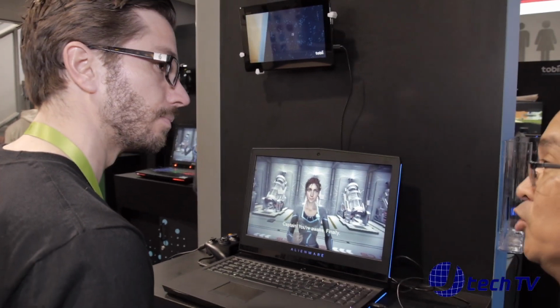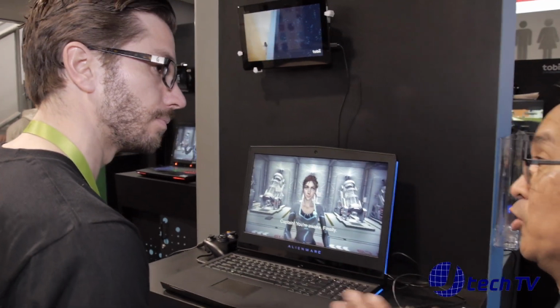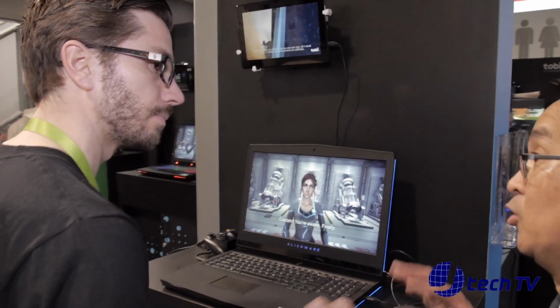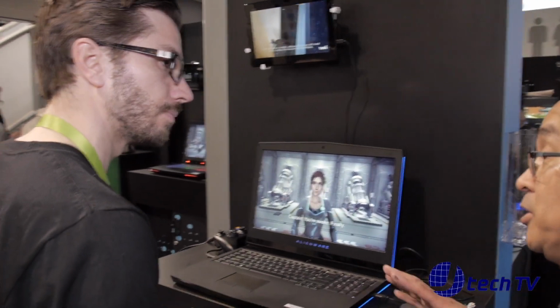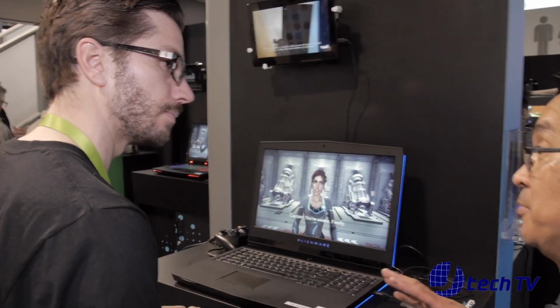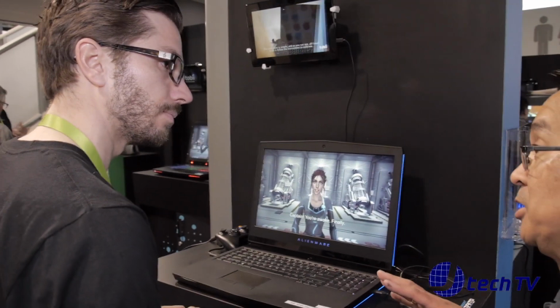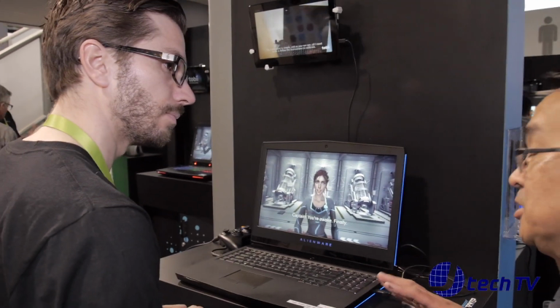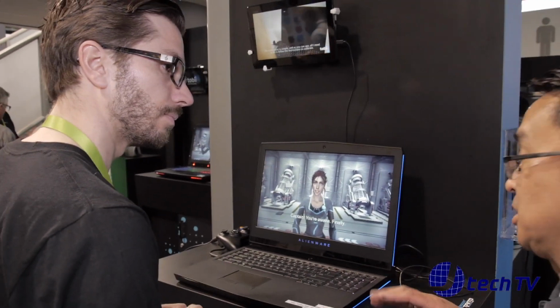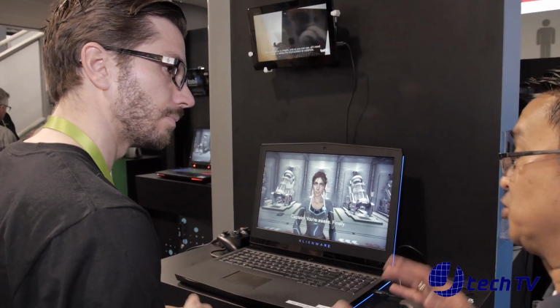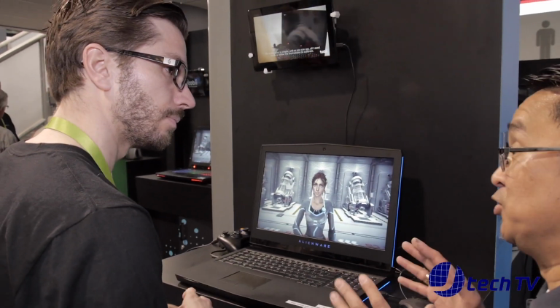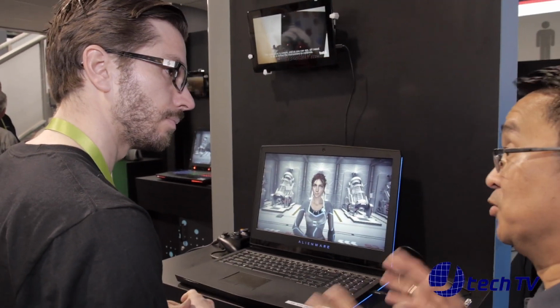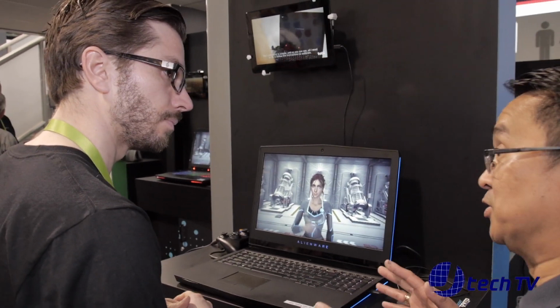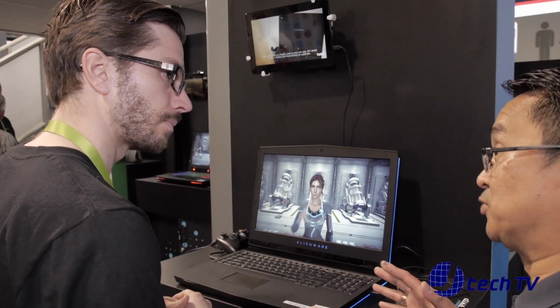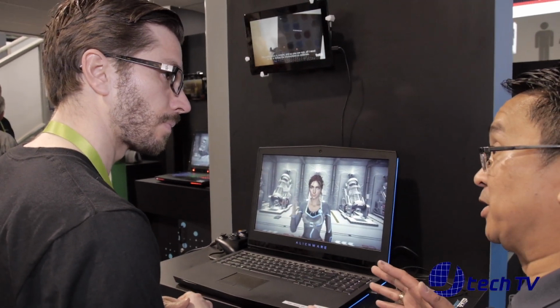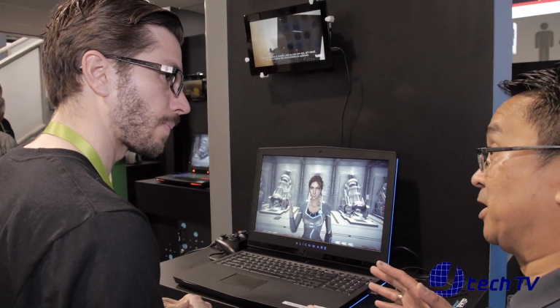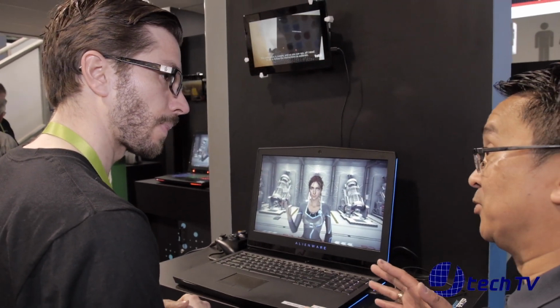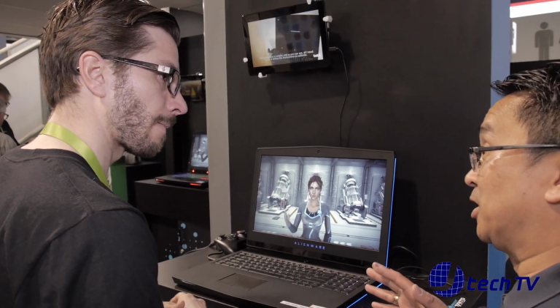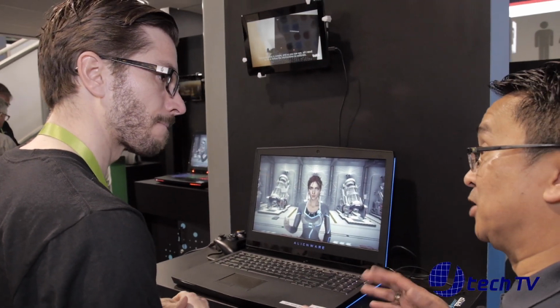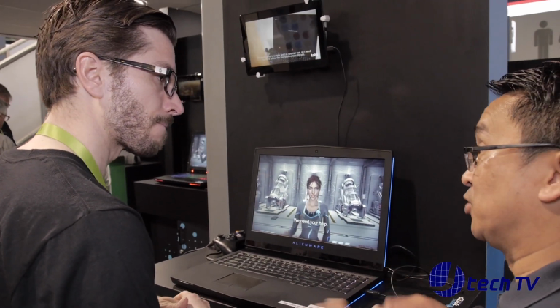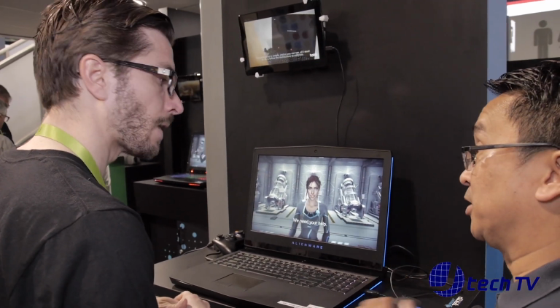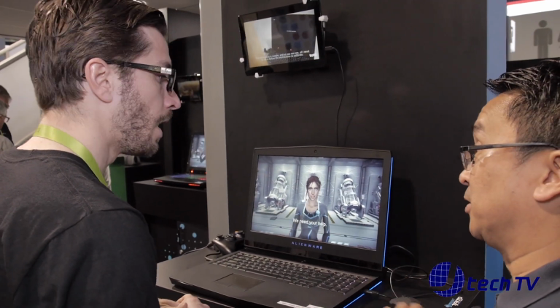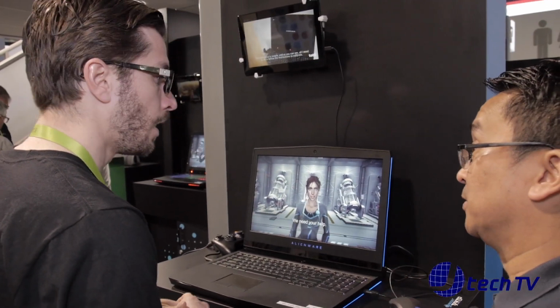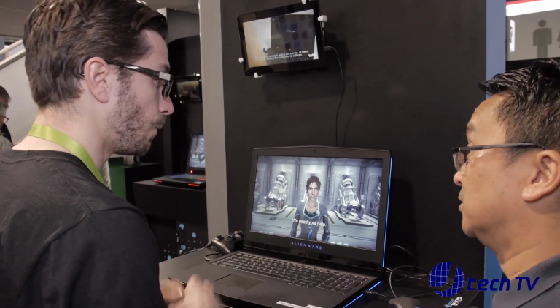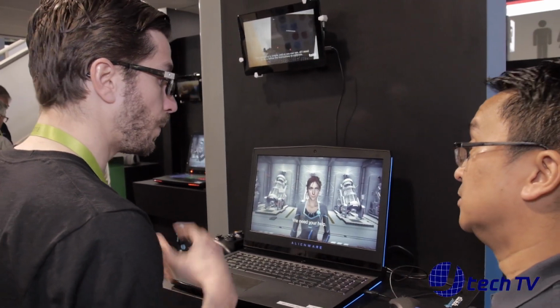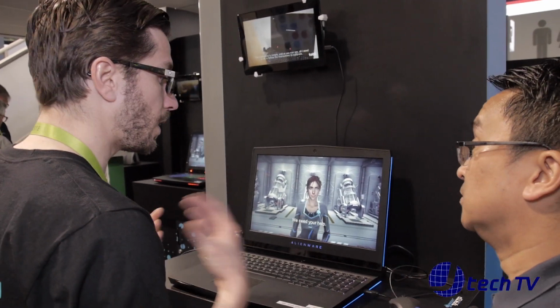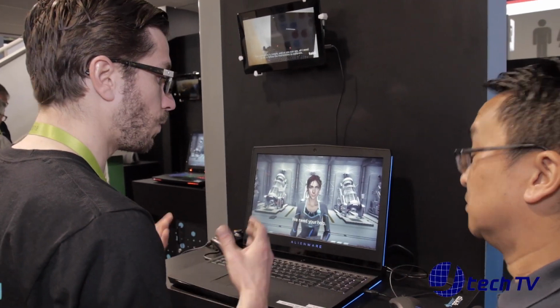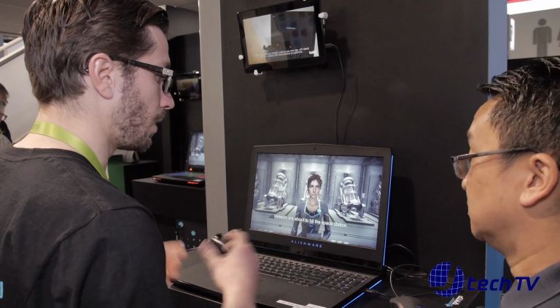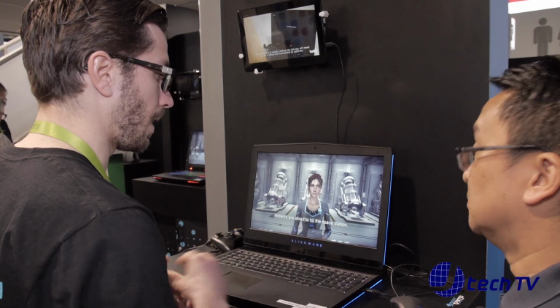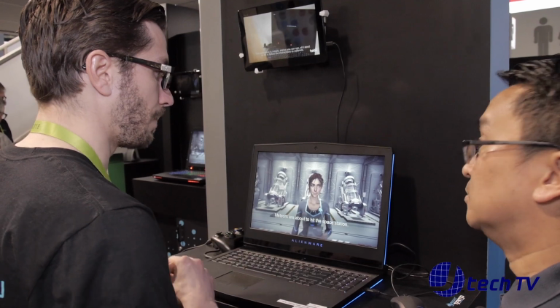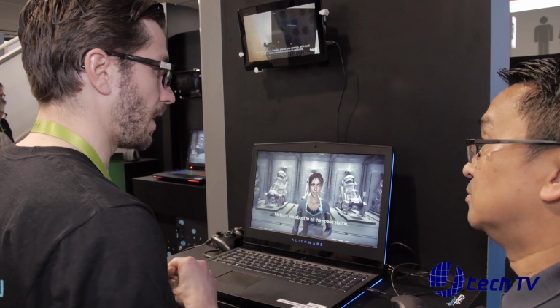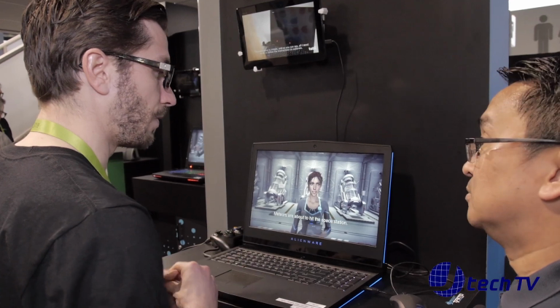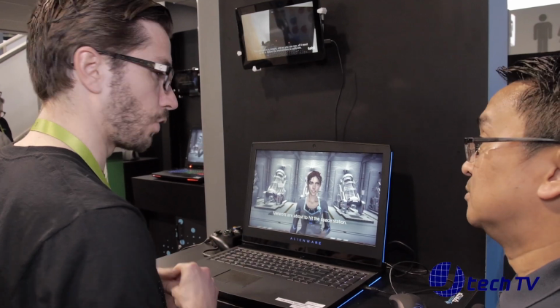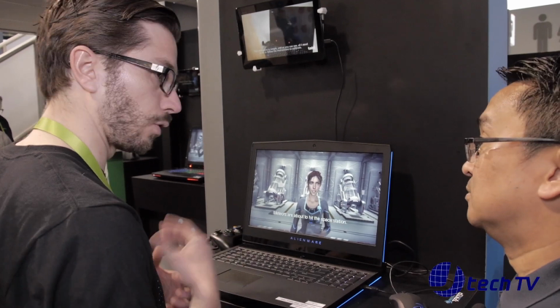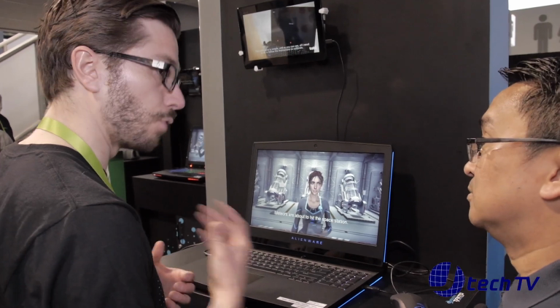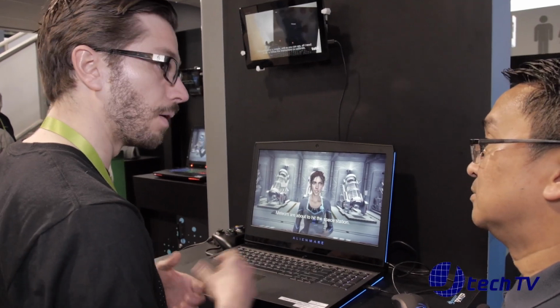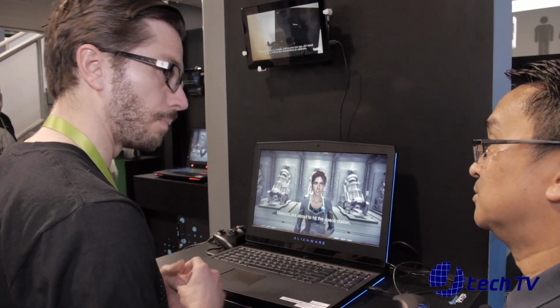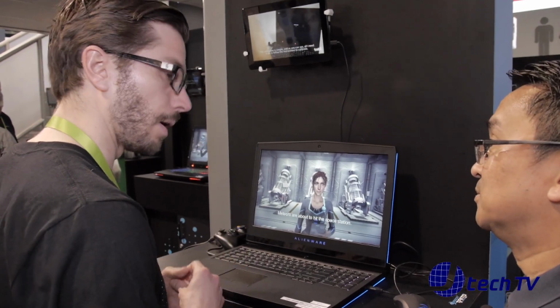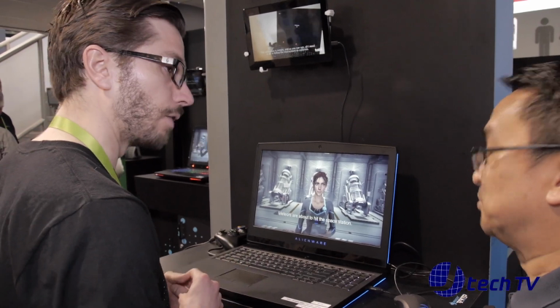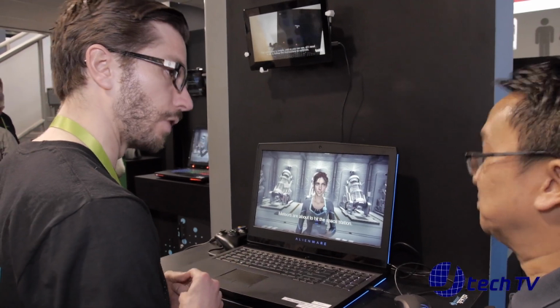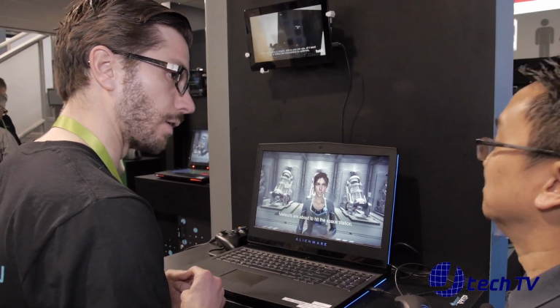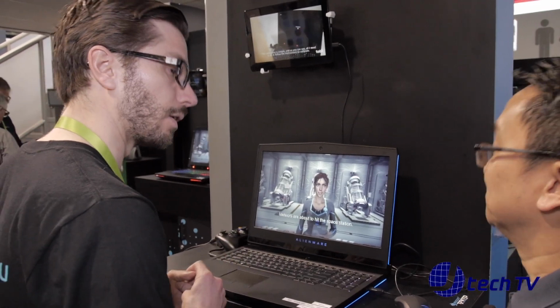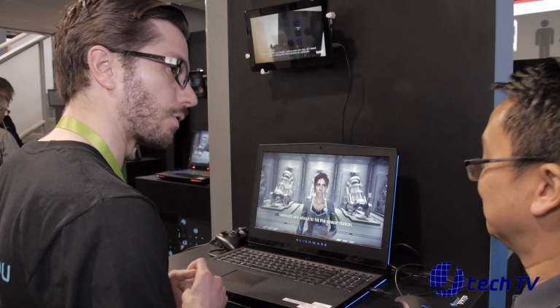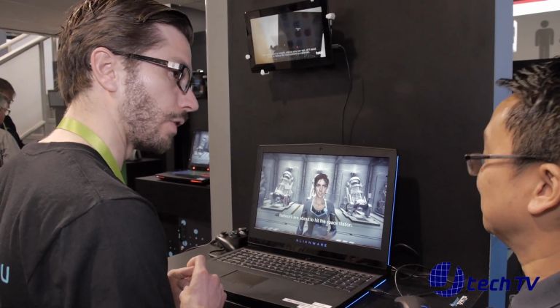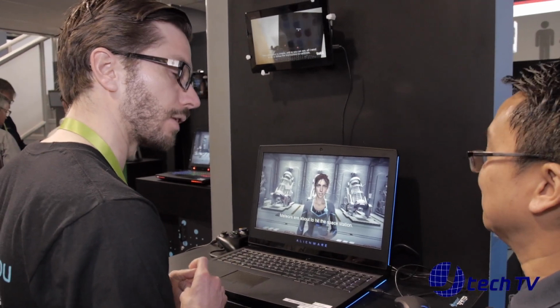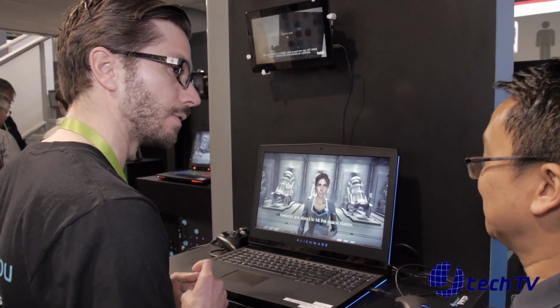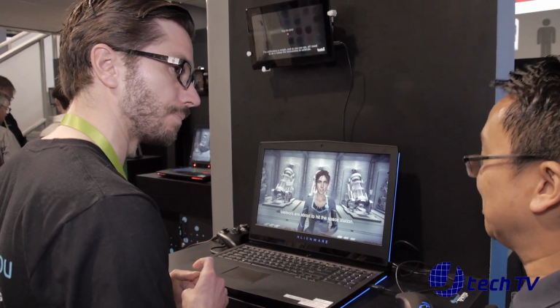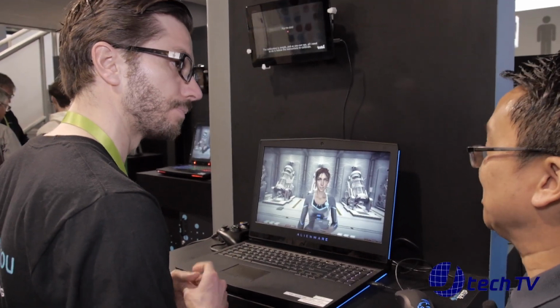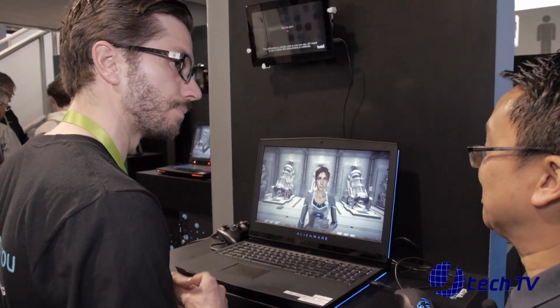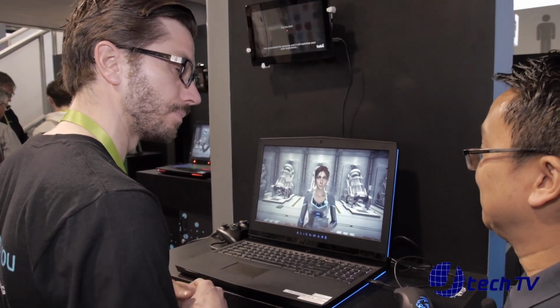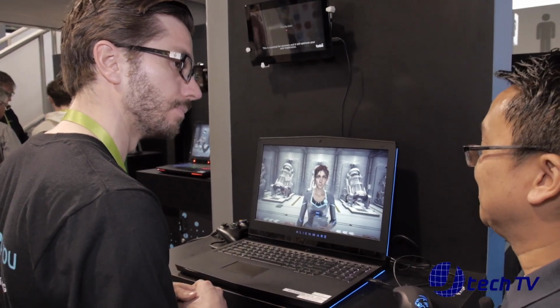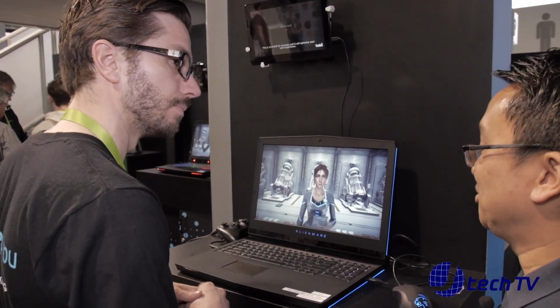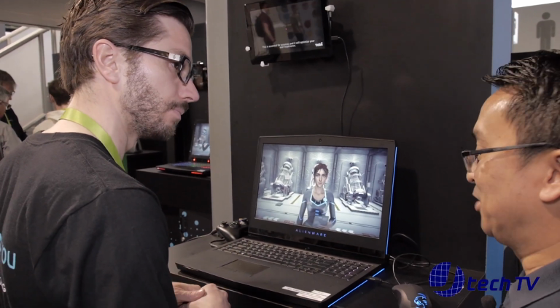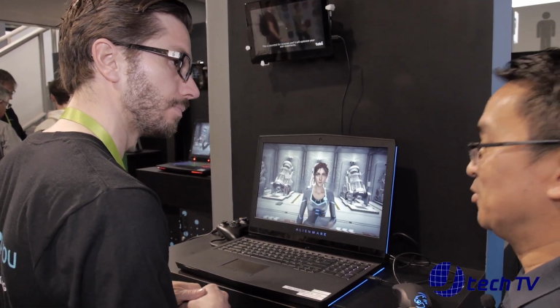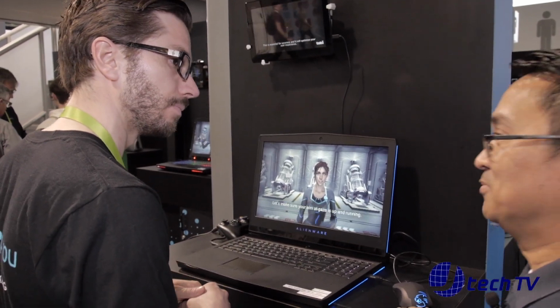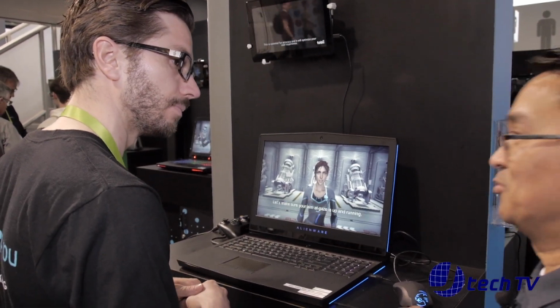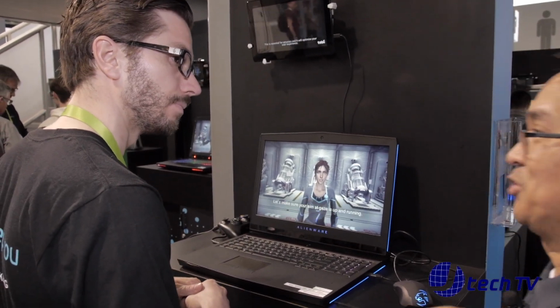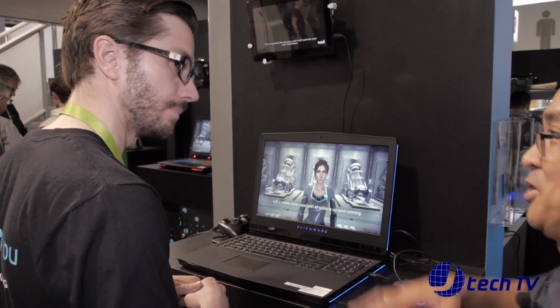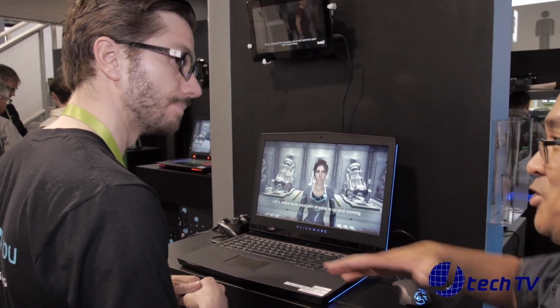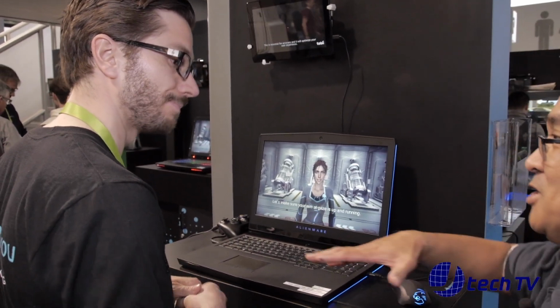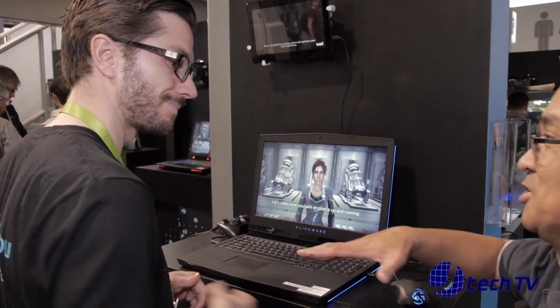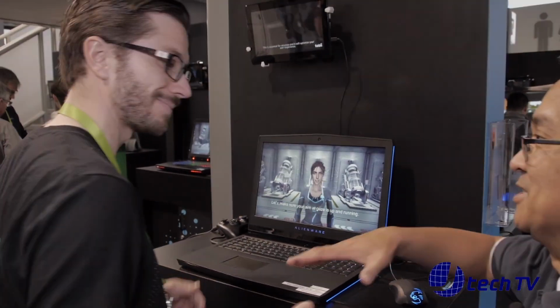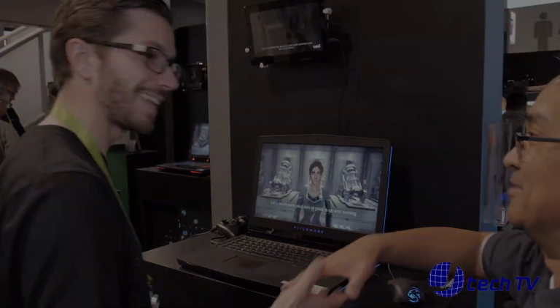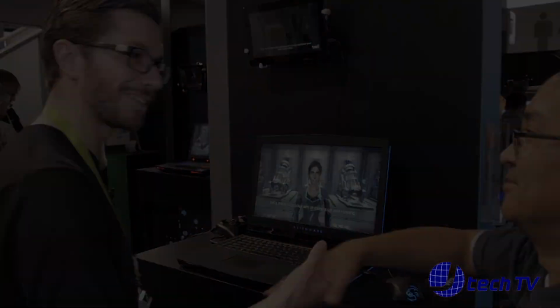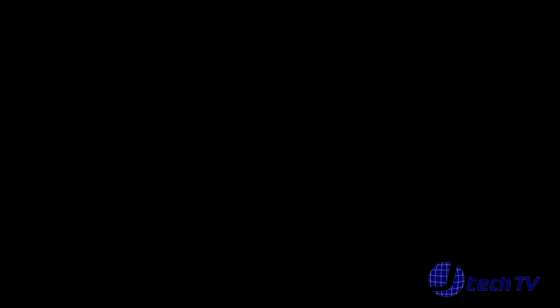Are you the only company actually doing this with eye tracking right now? We're the only company having laptops with built-in eye tracking. Well, thank you, Konstantin.